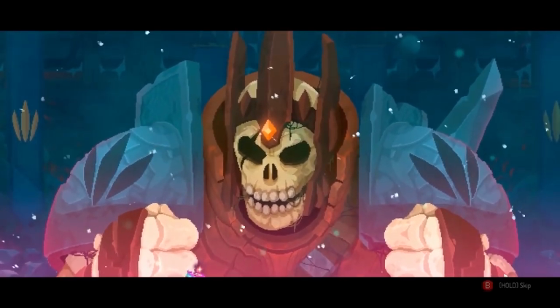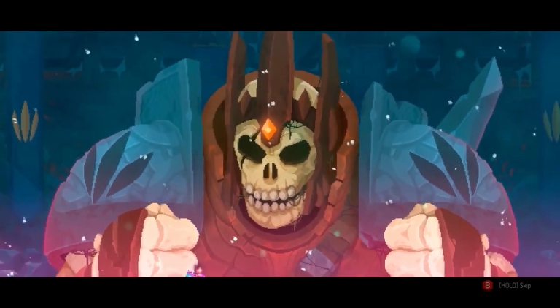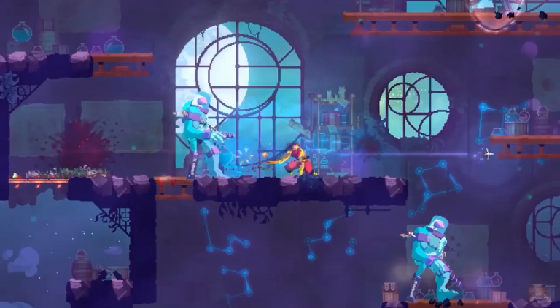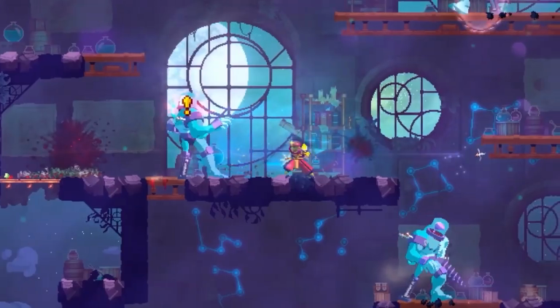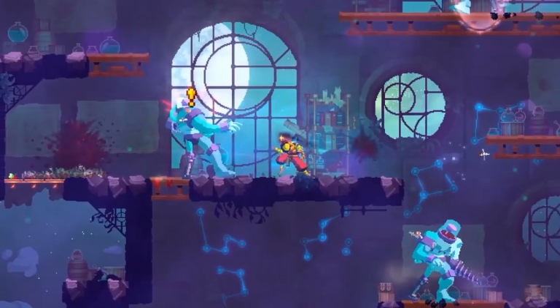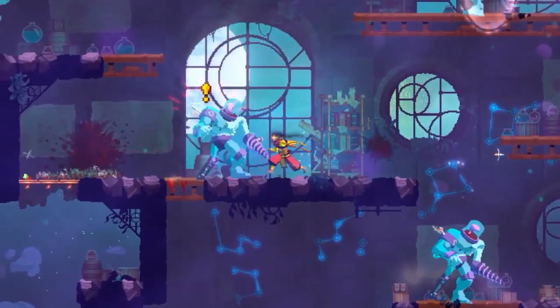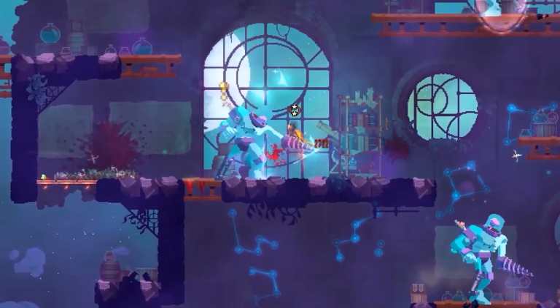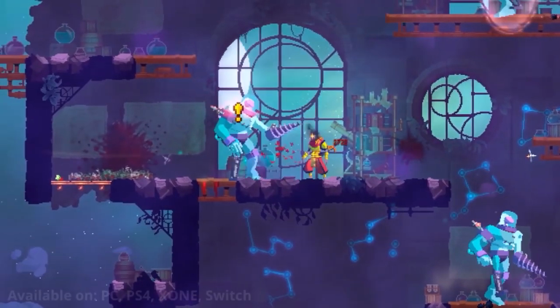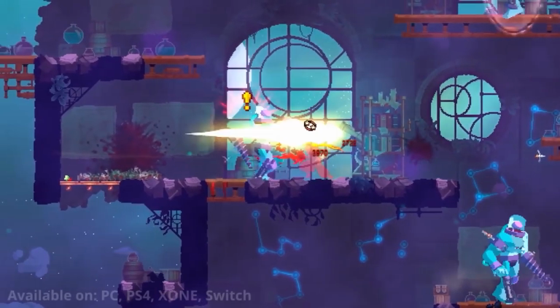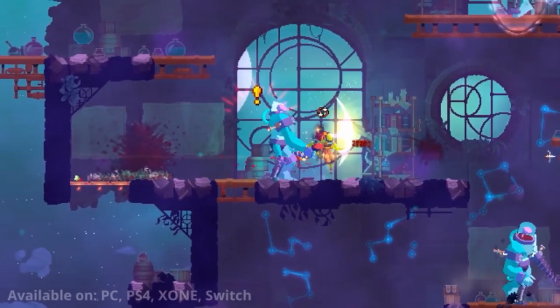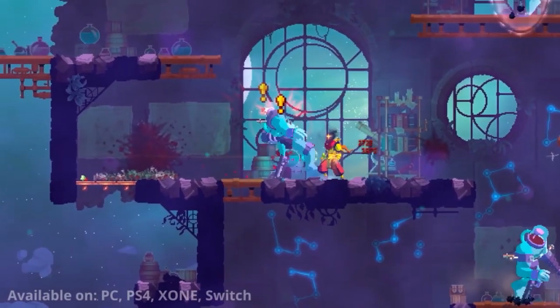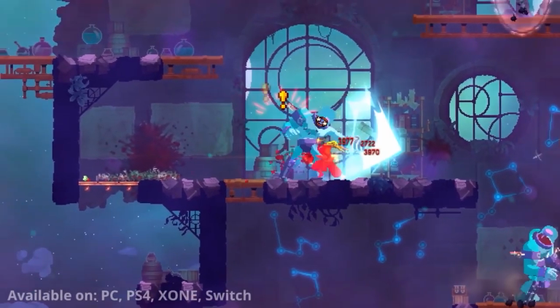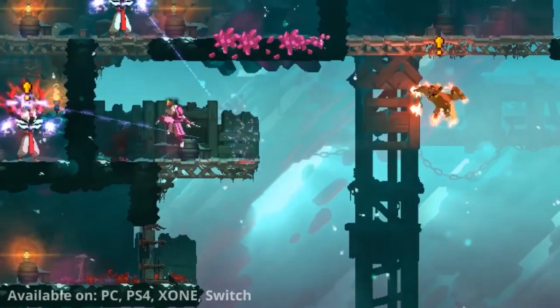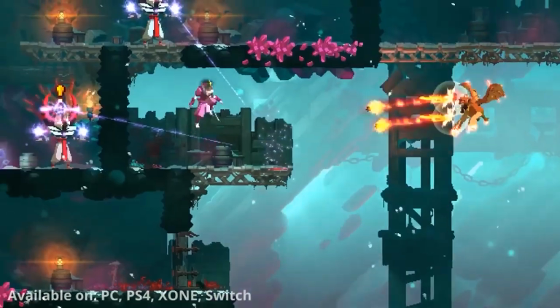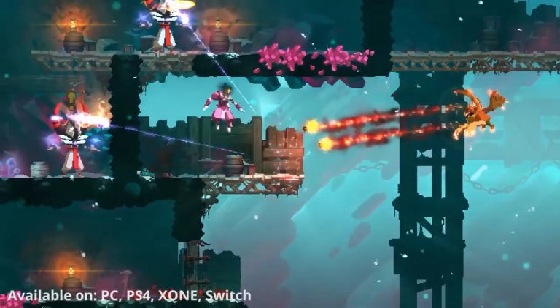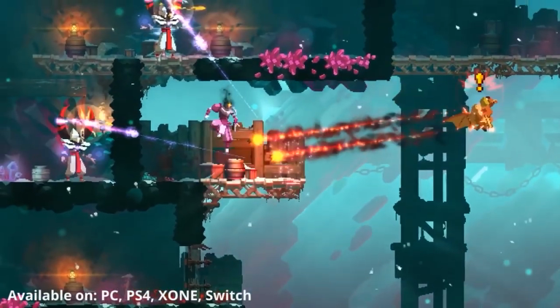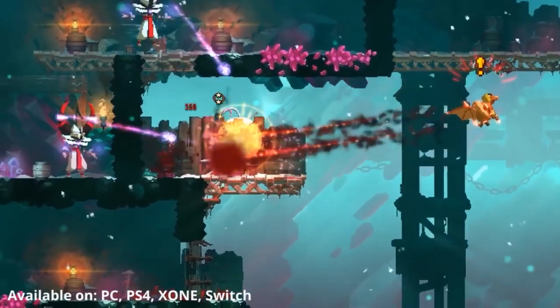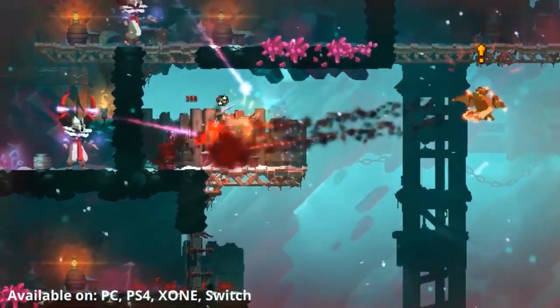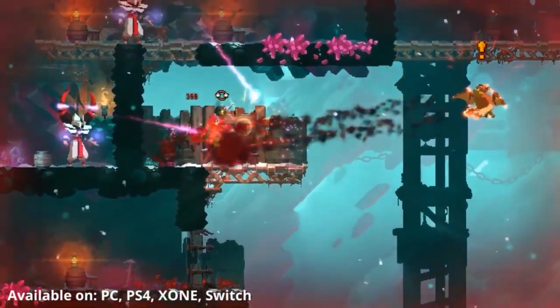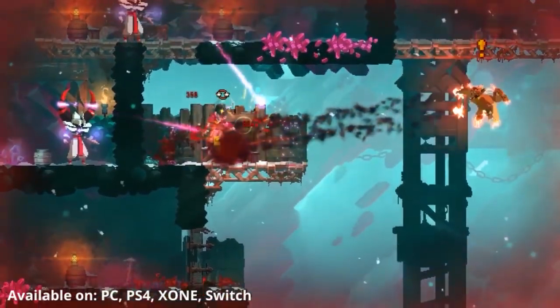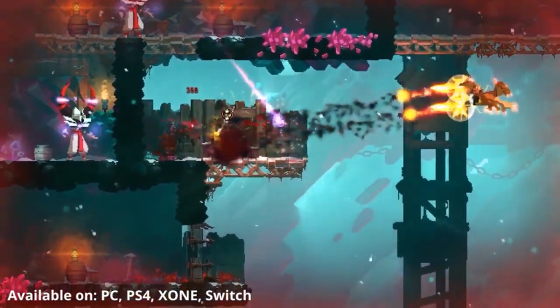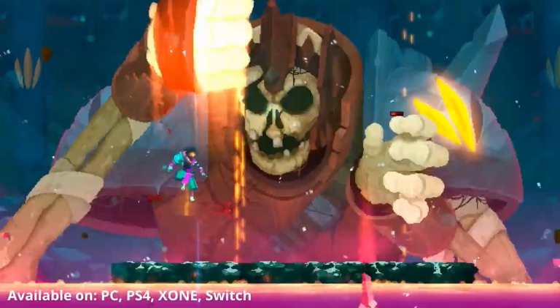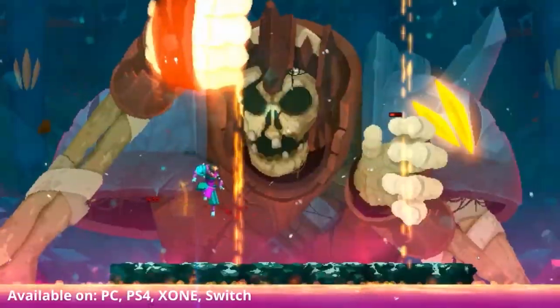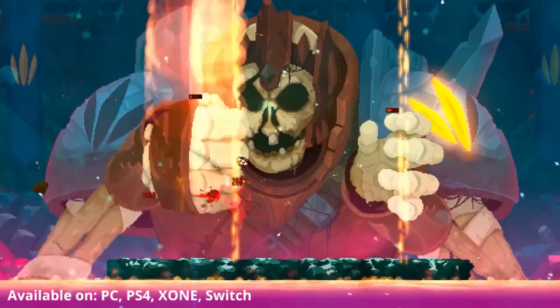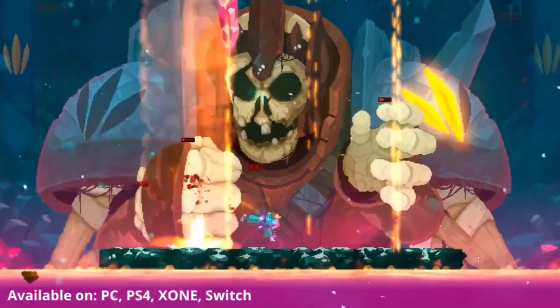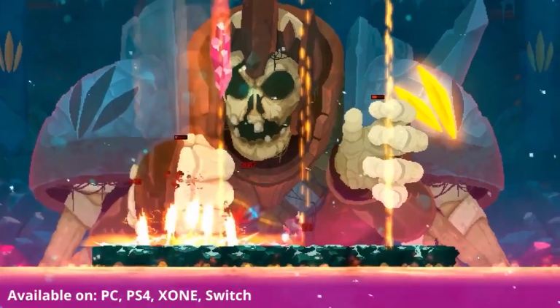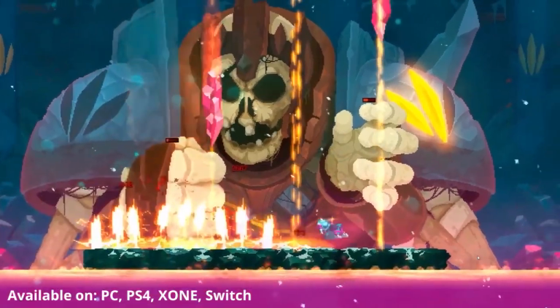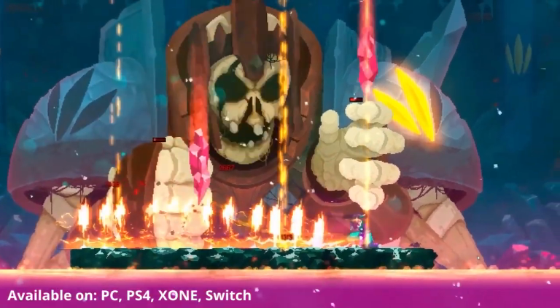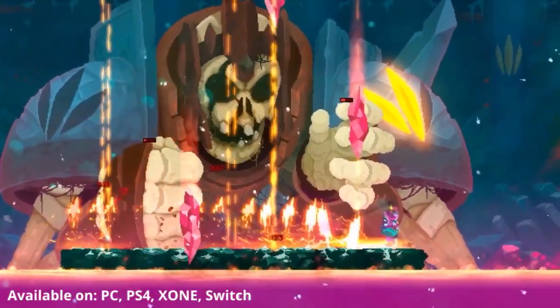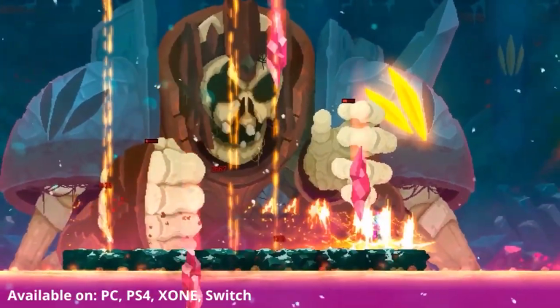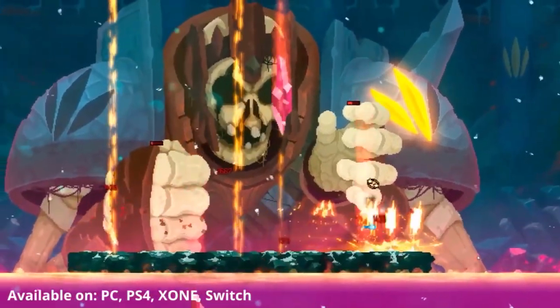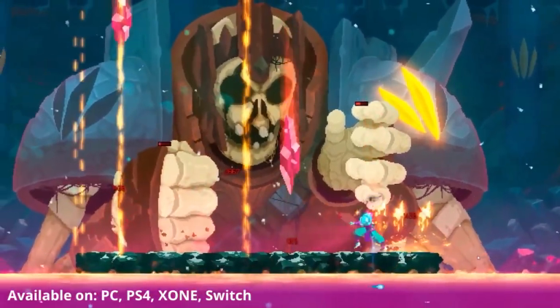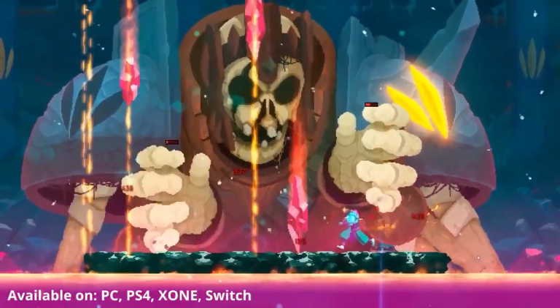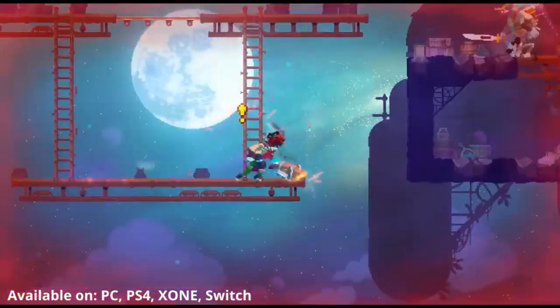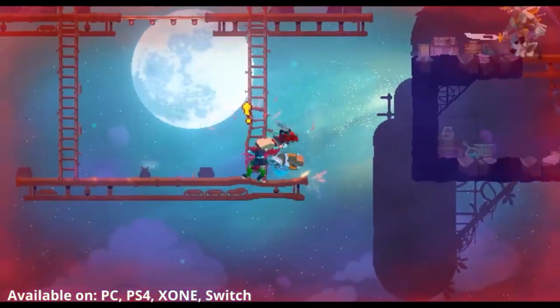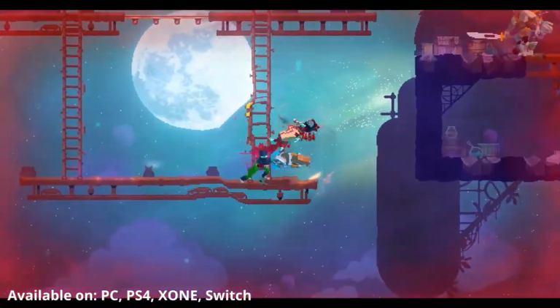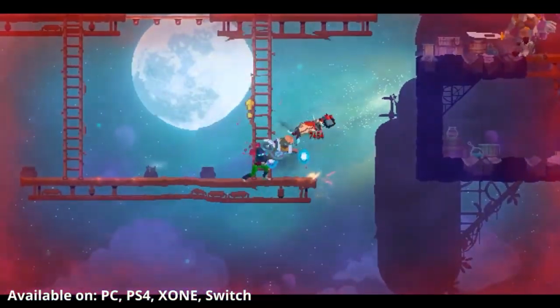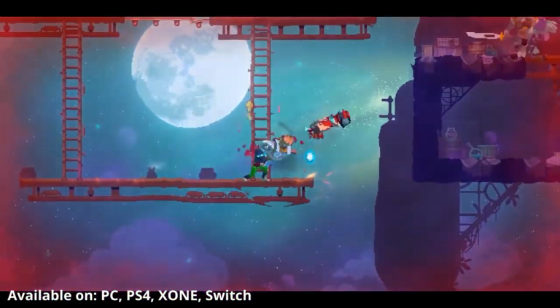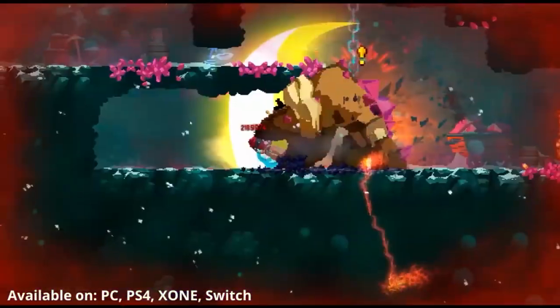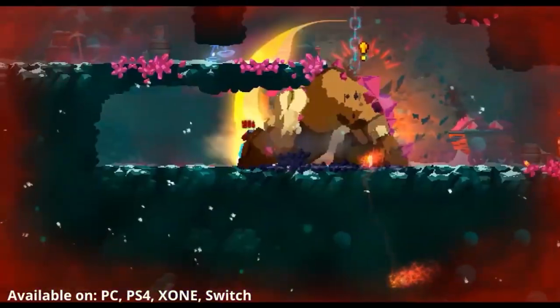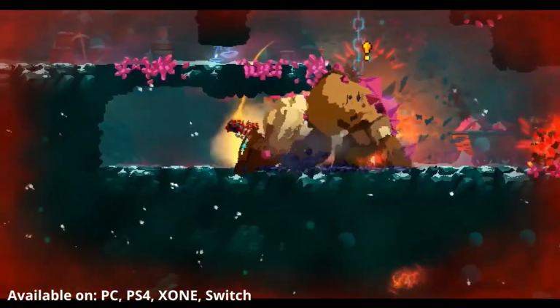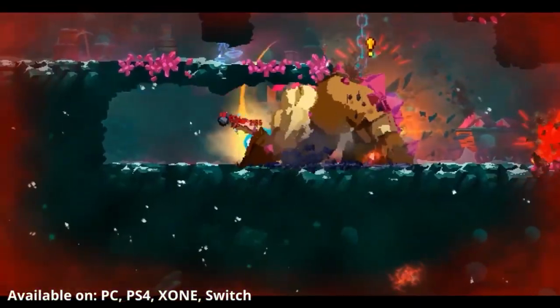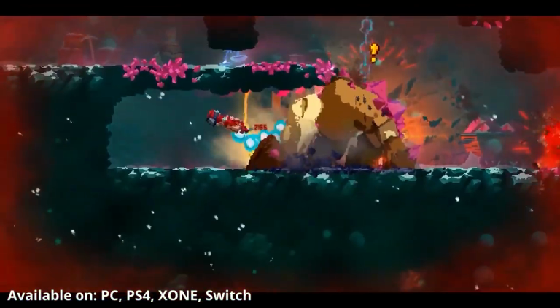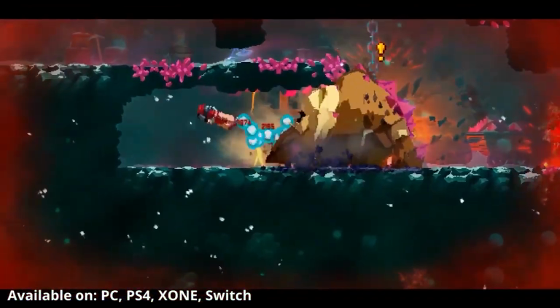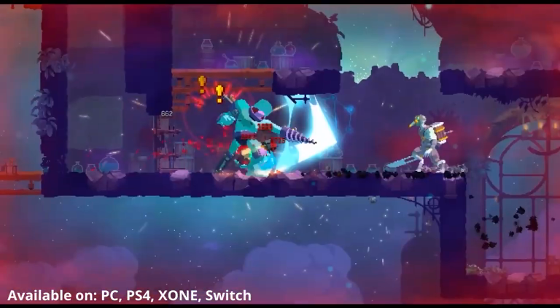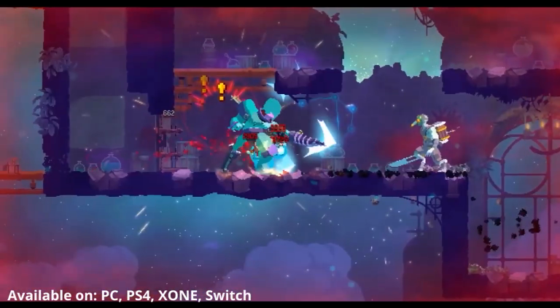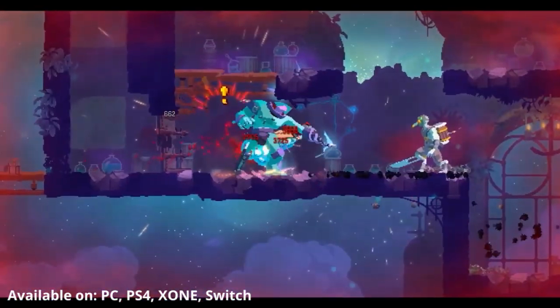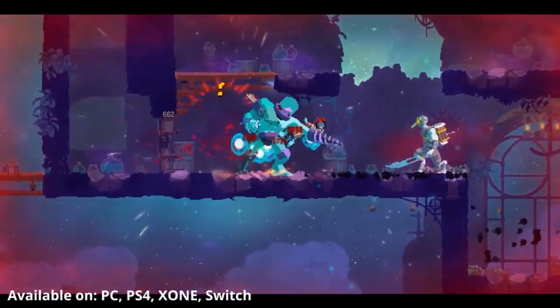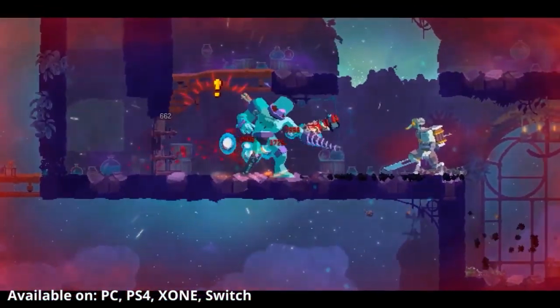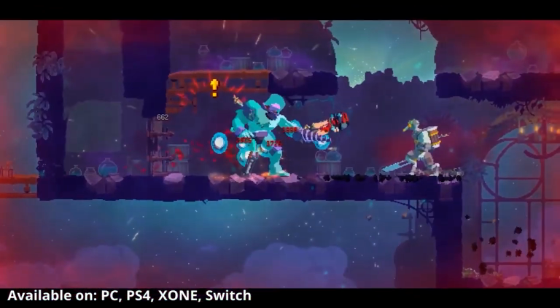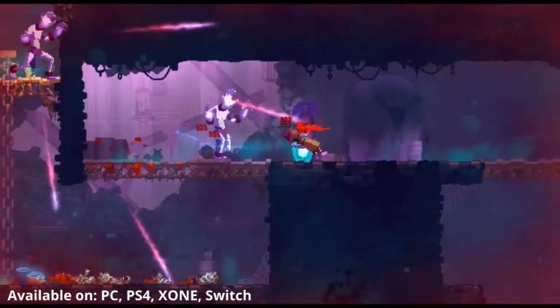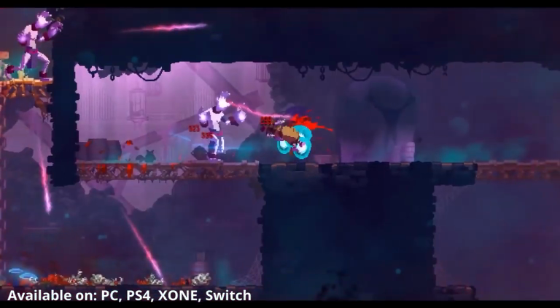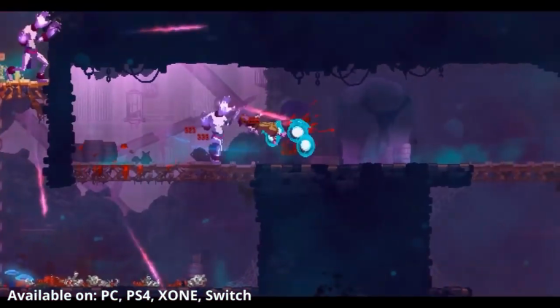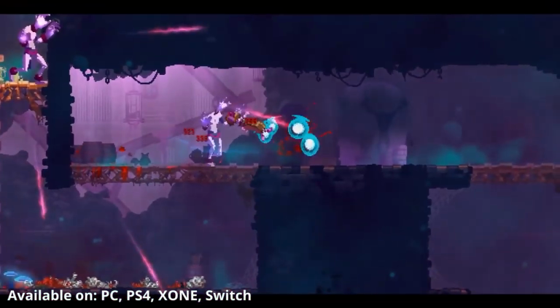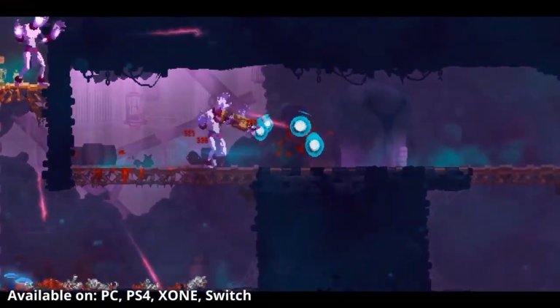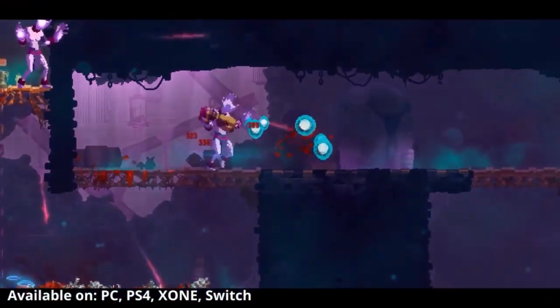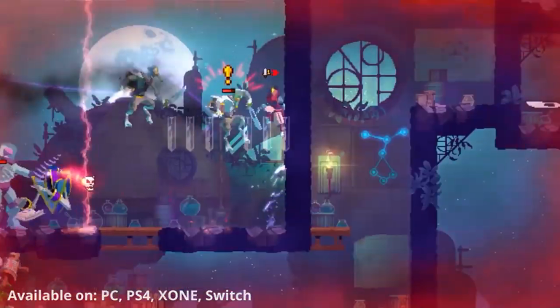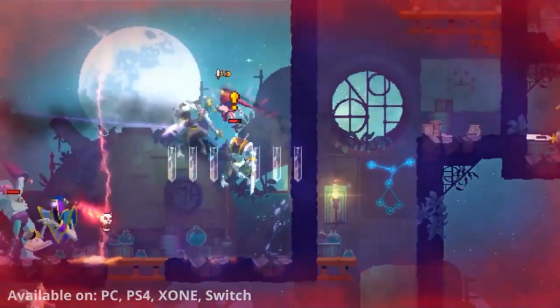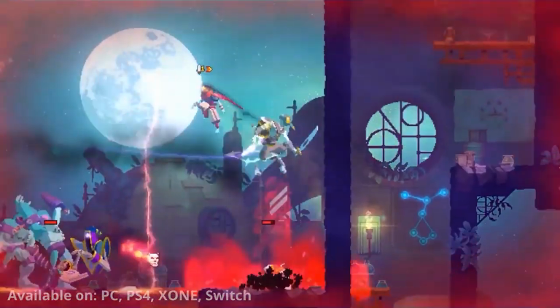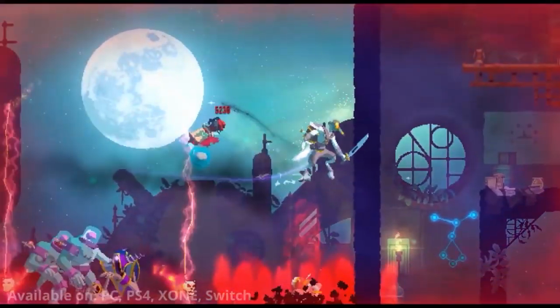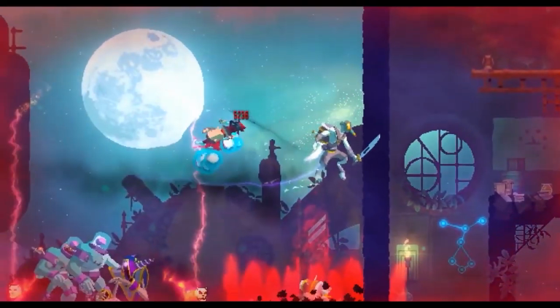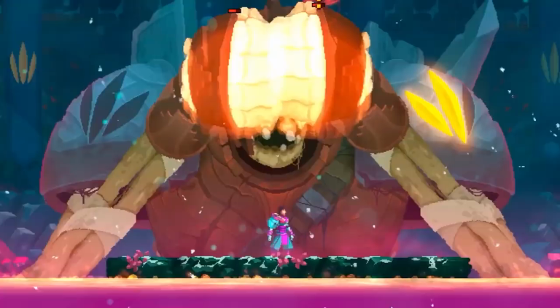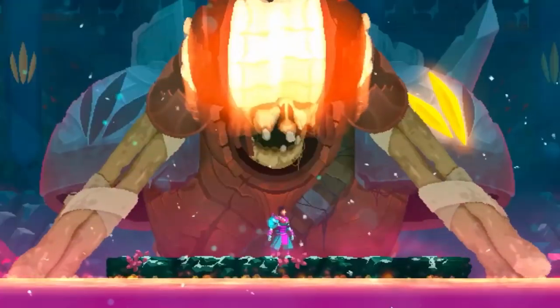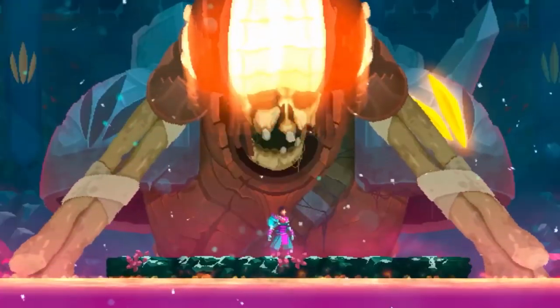Dead Cells is available on Nintendo Switch, PlayStation 4, Xbox One, and PC, for usually around $25 if you can catch it on sale.